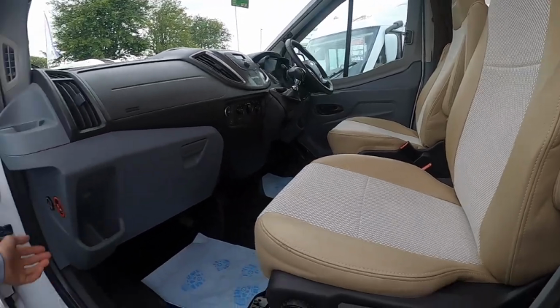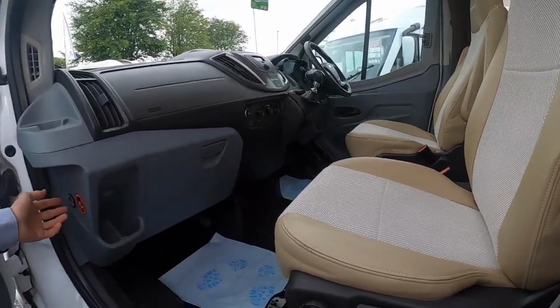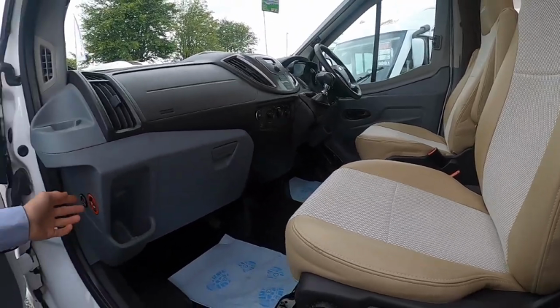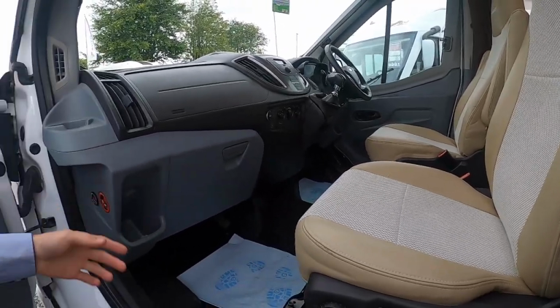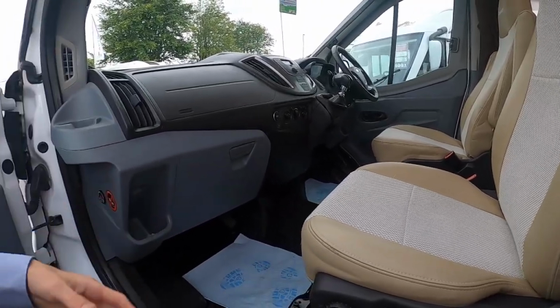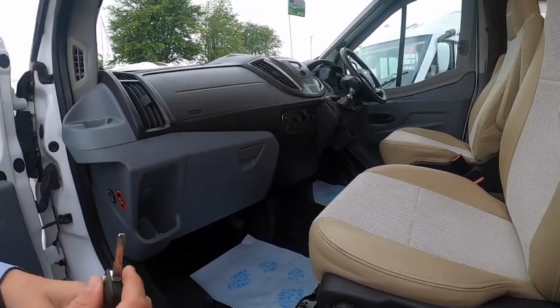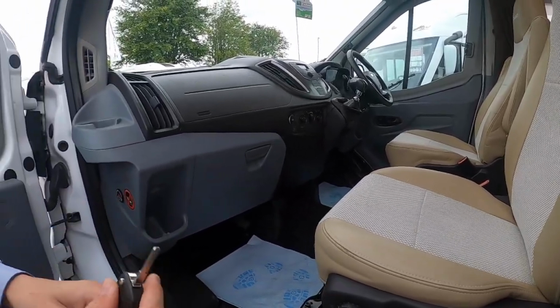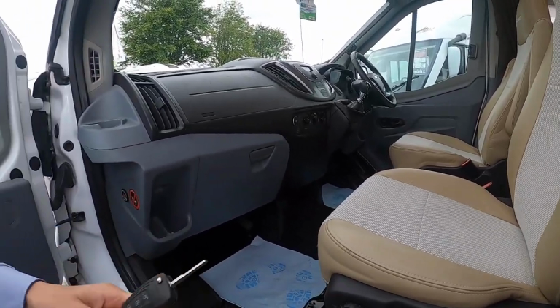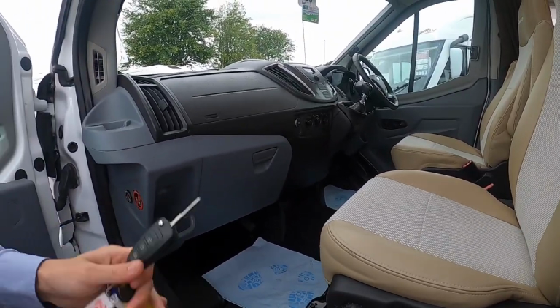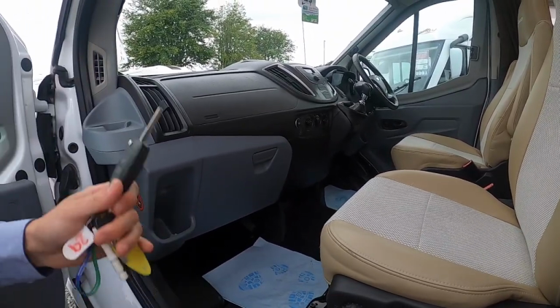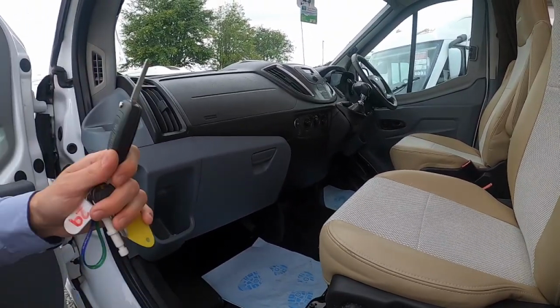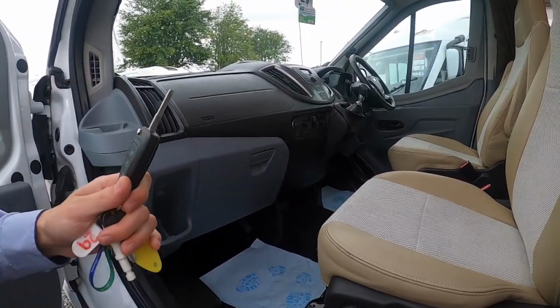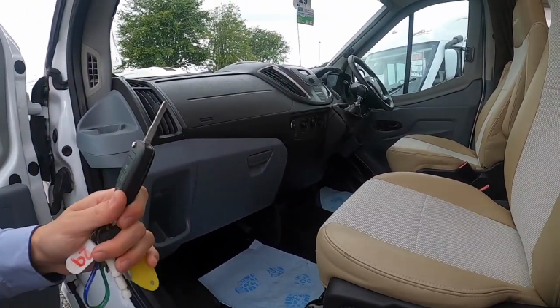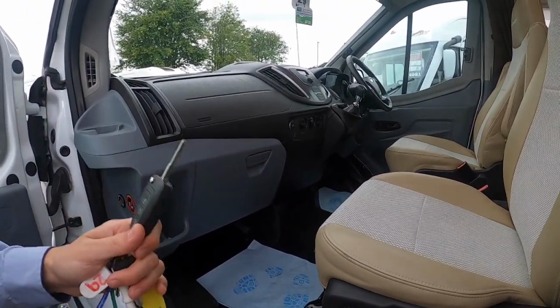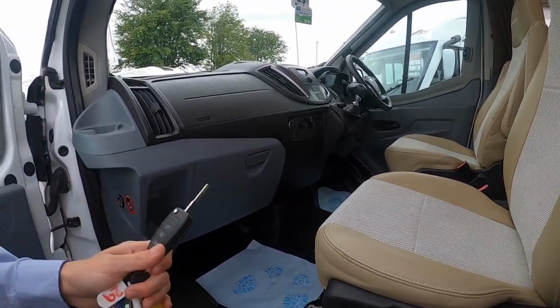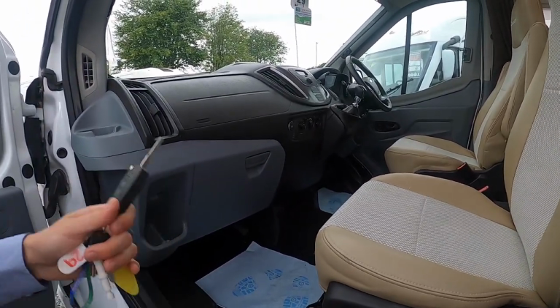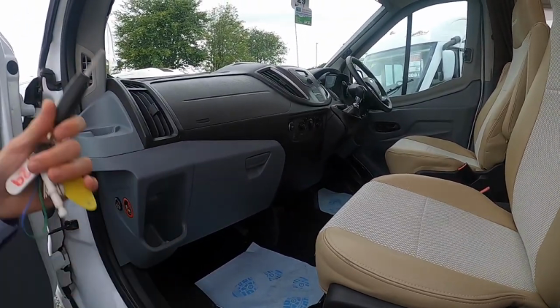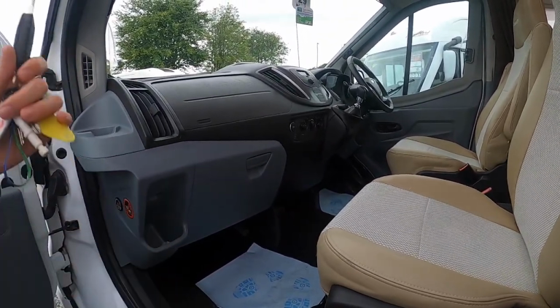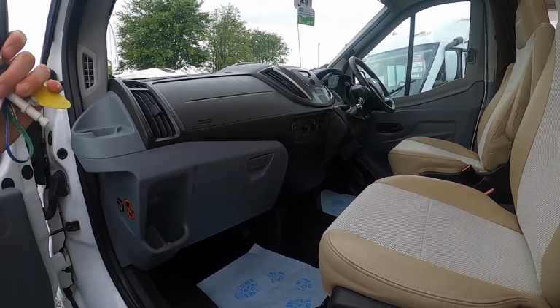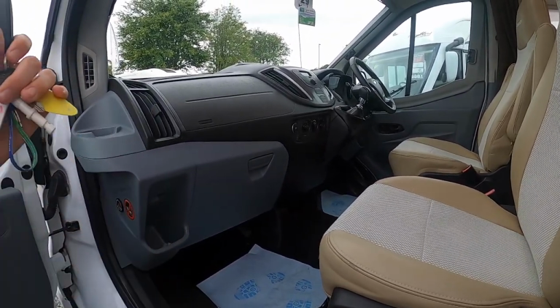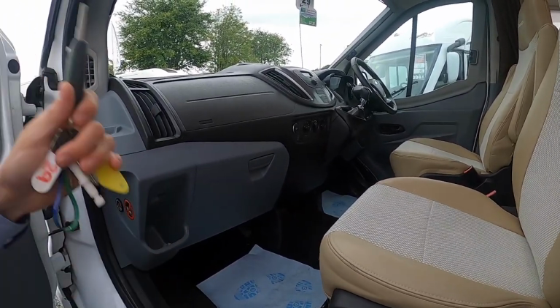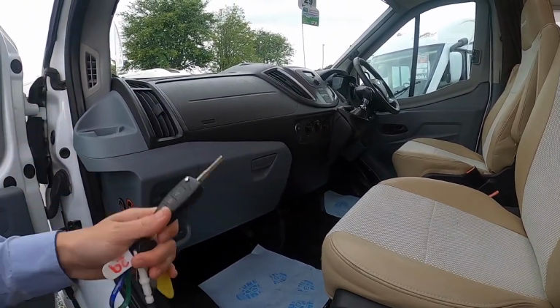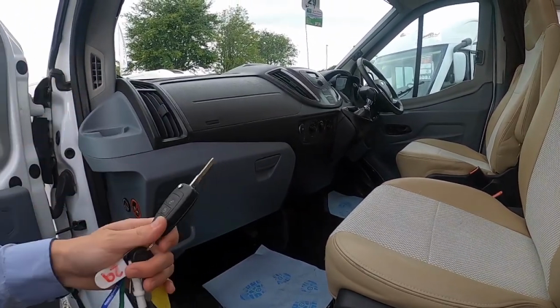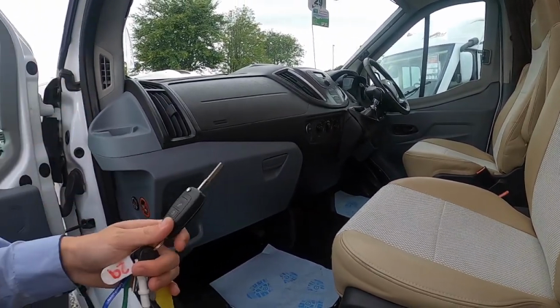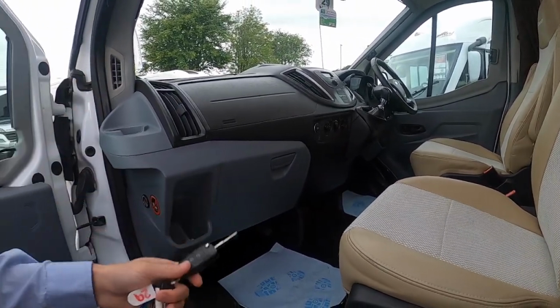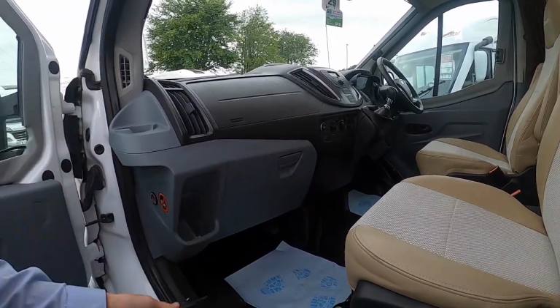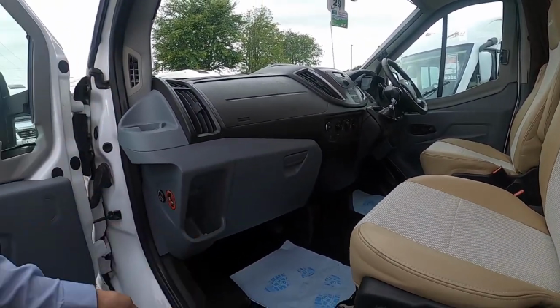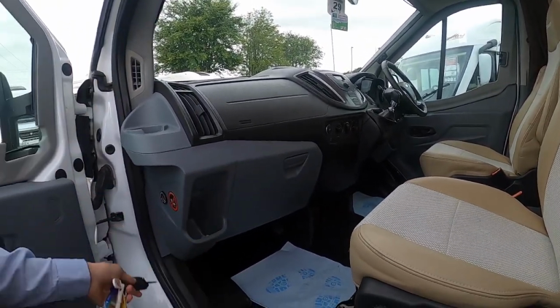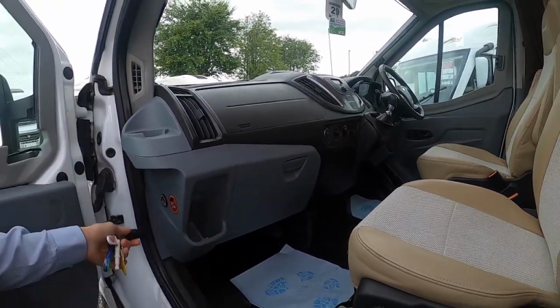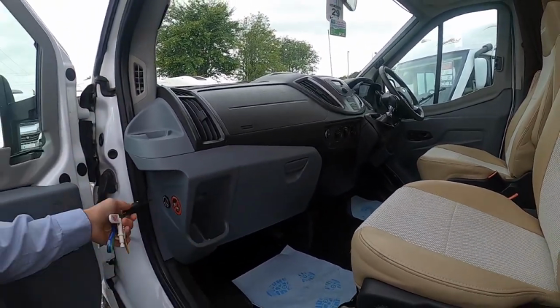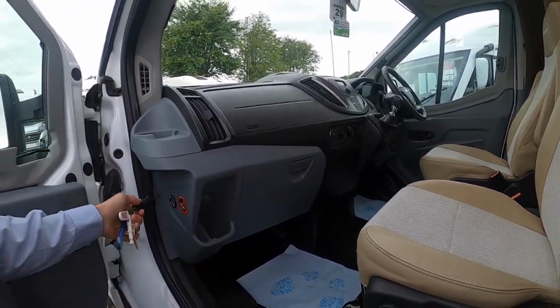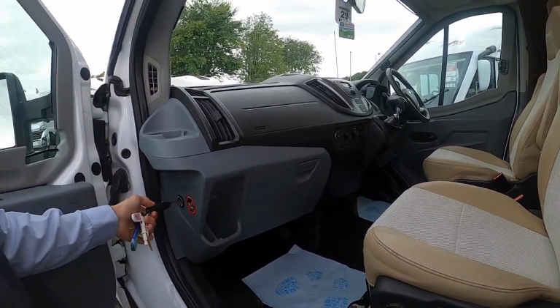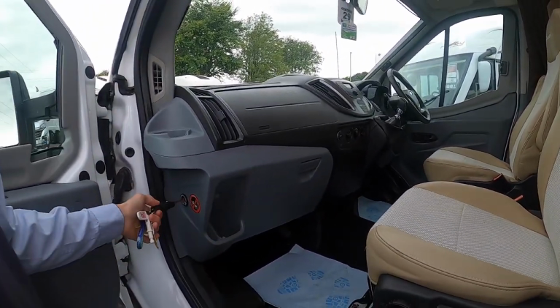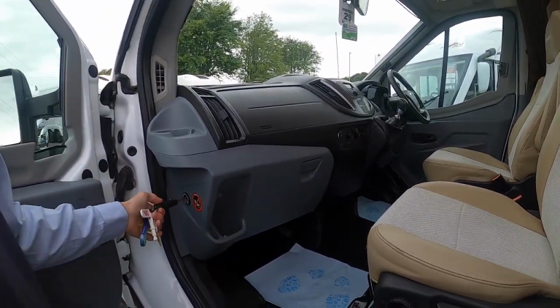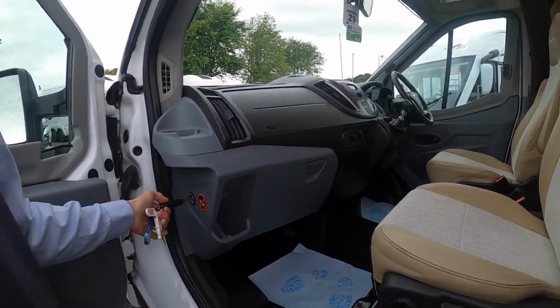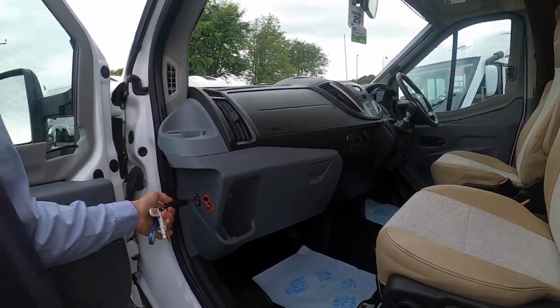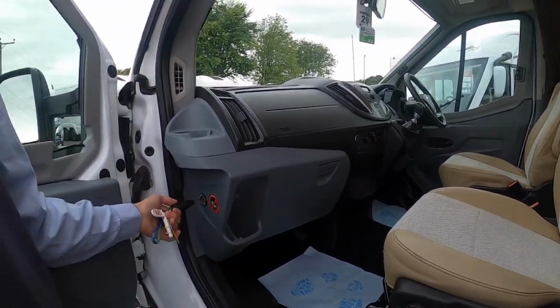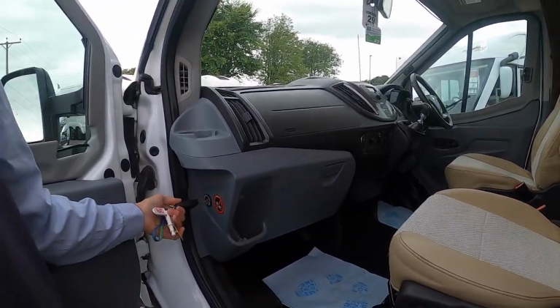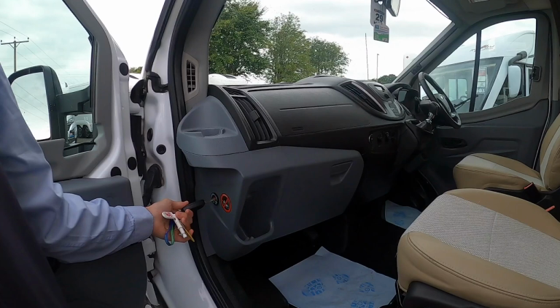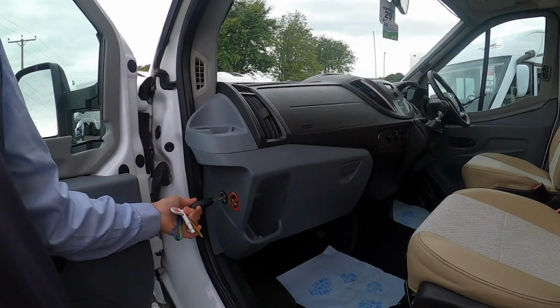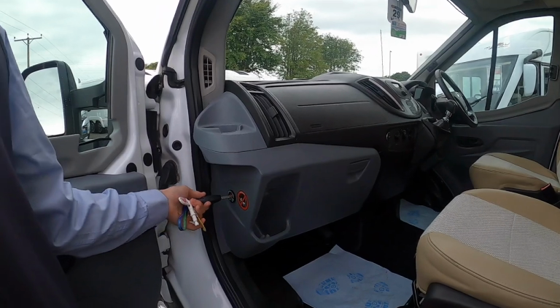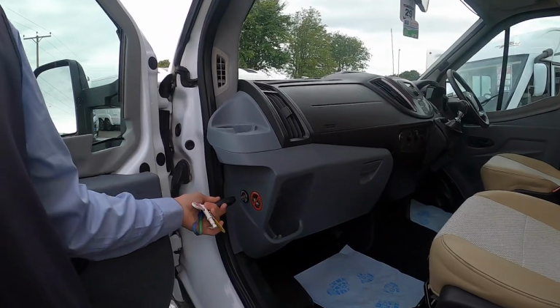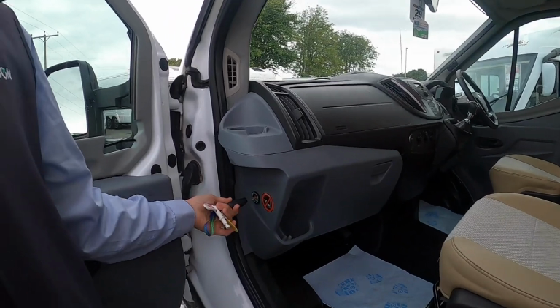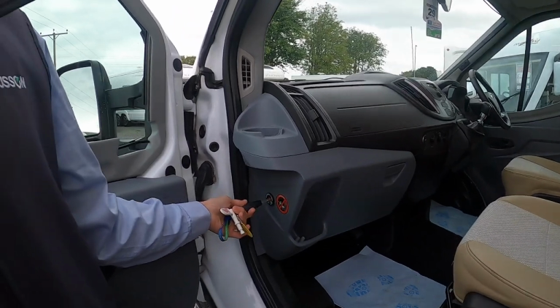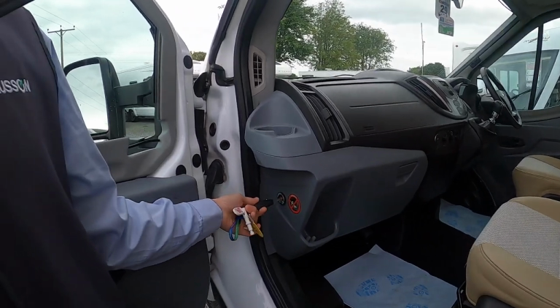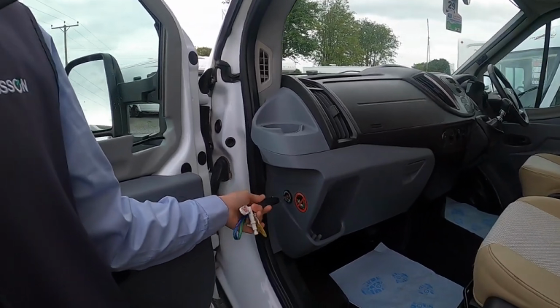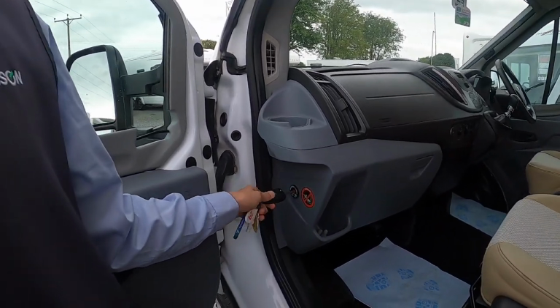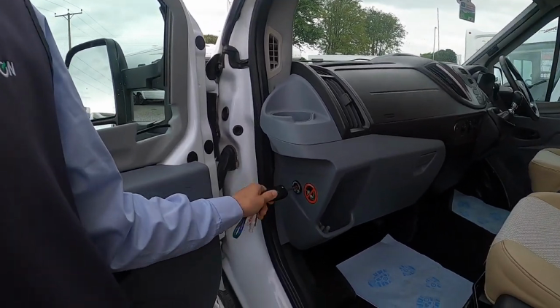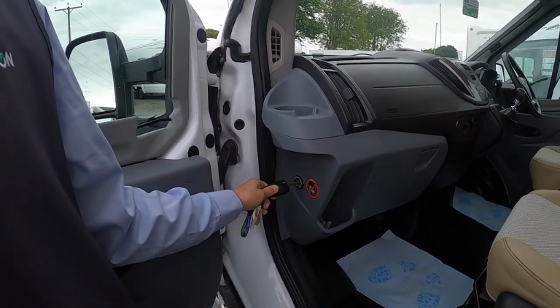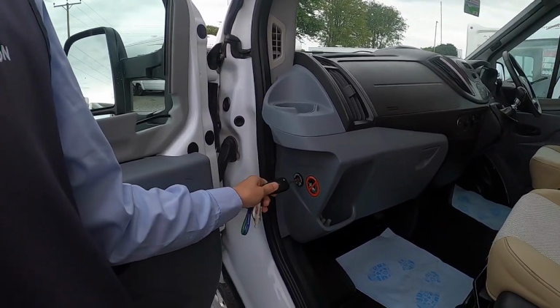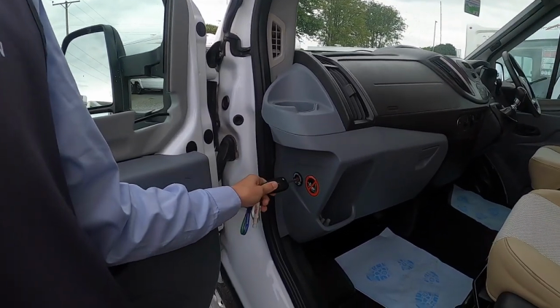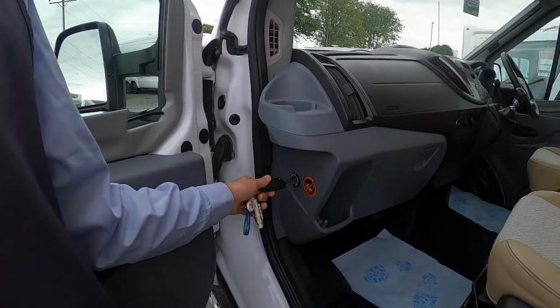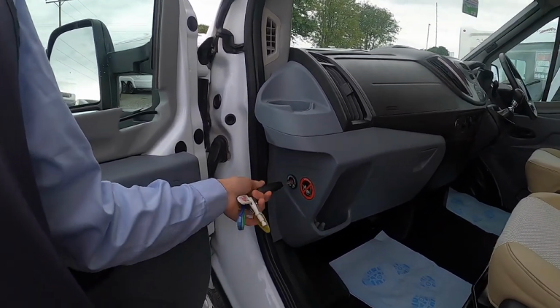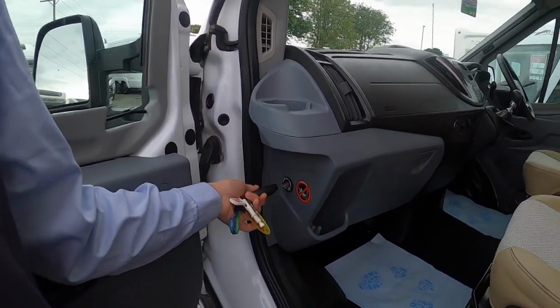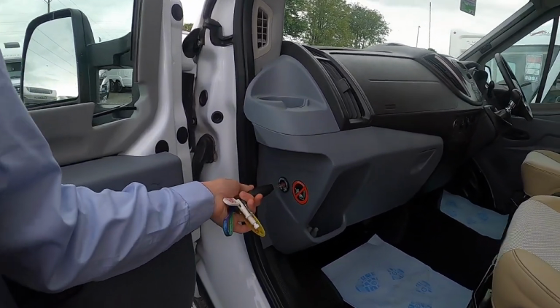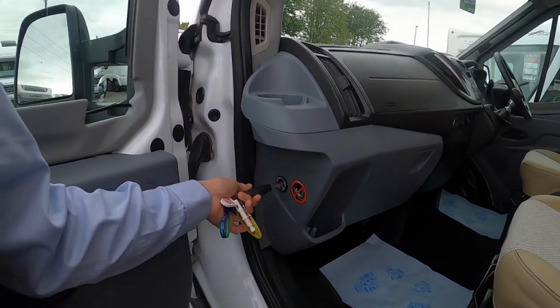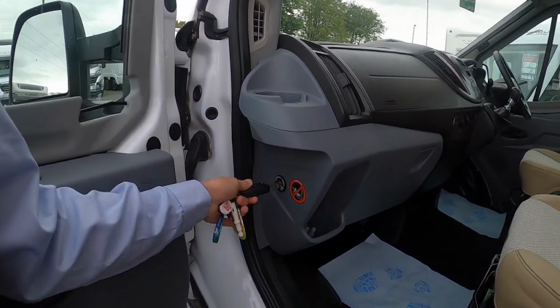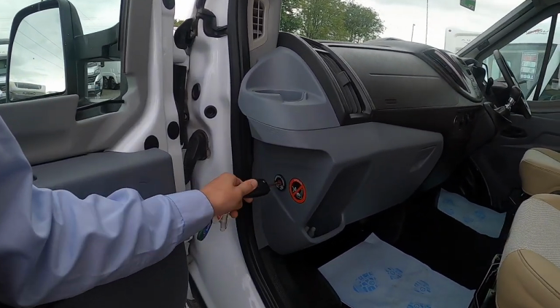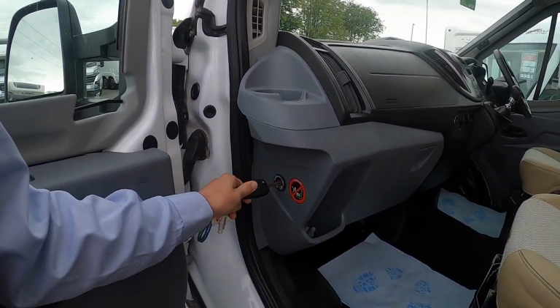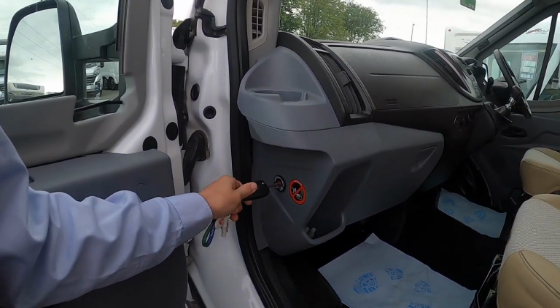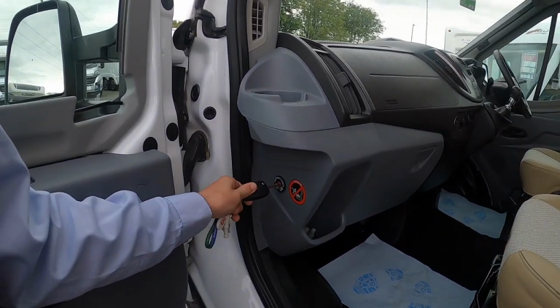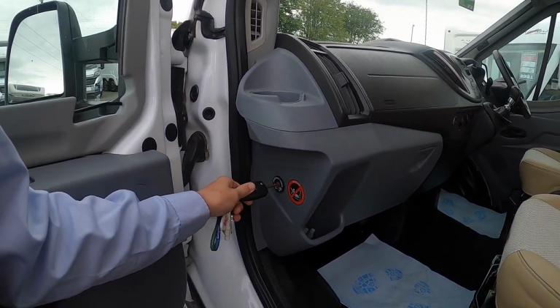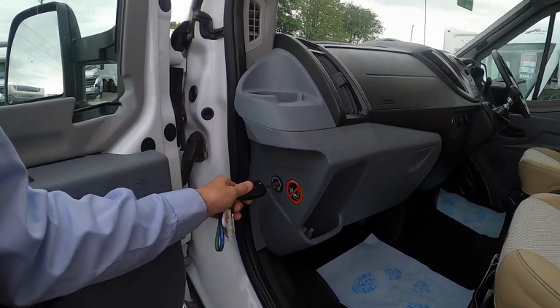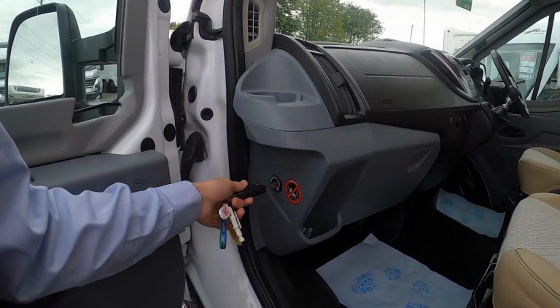To turn your passenger airbag off, should you have a child car seat in the front, put your key in here and turn it to off.